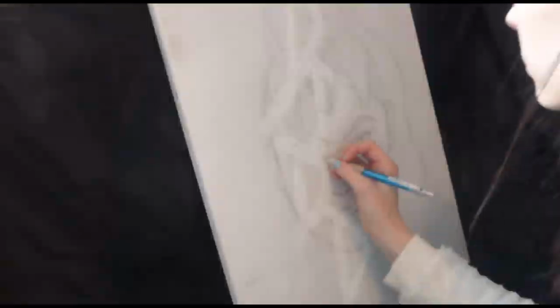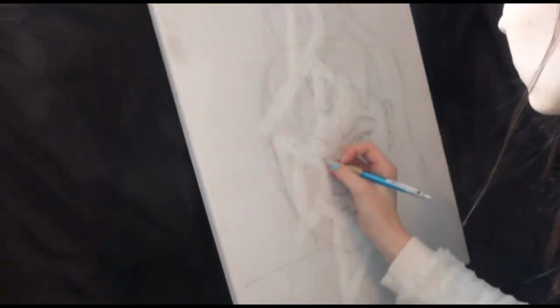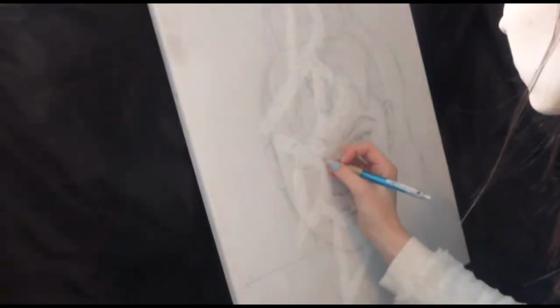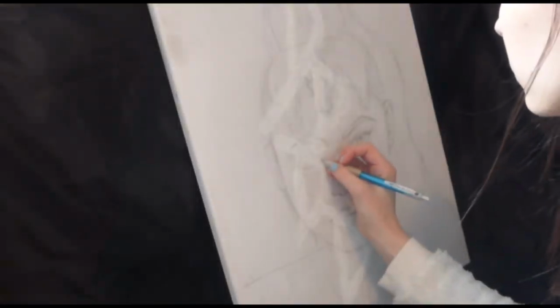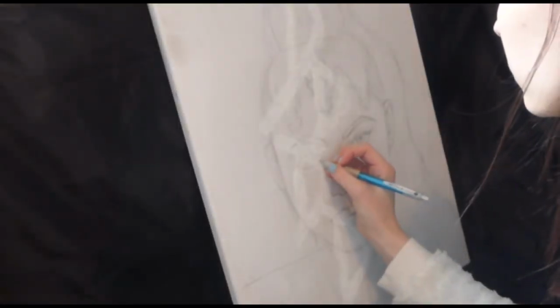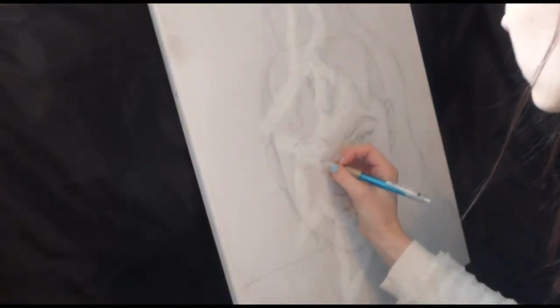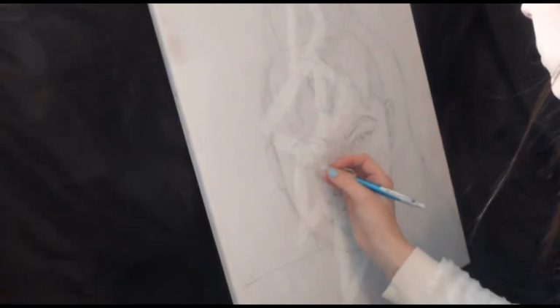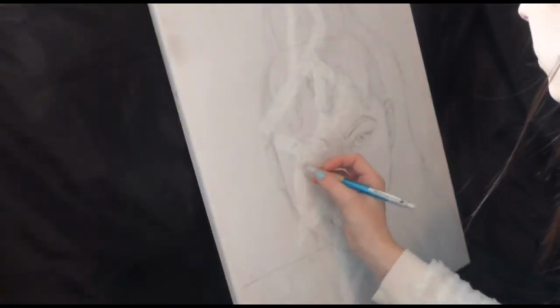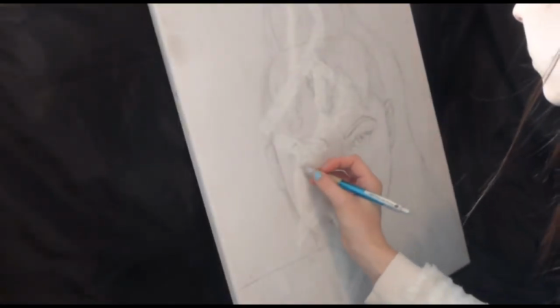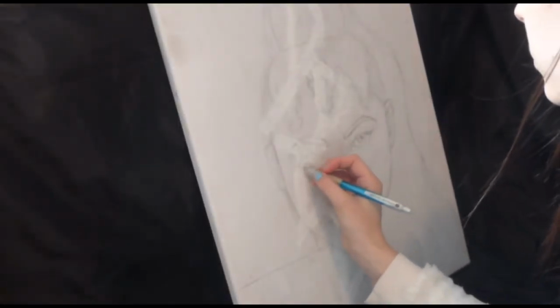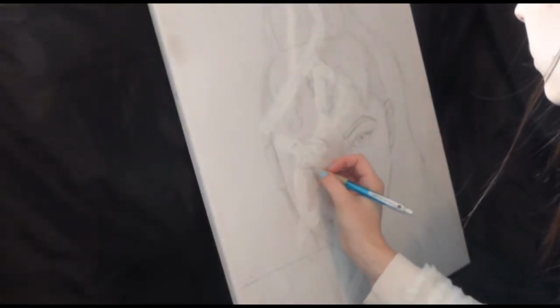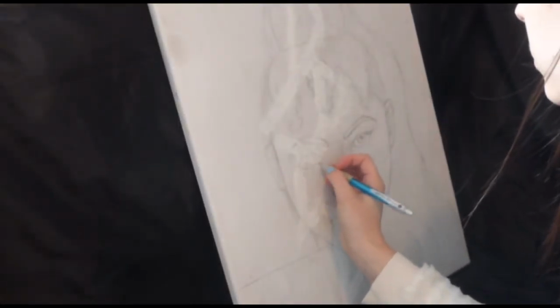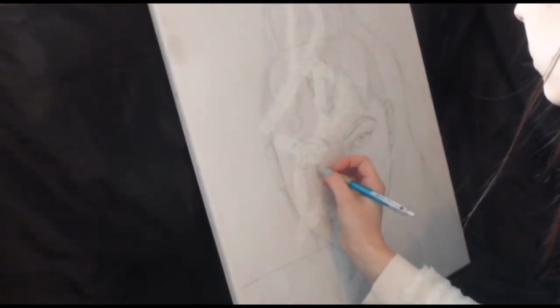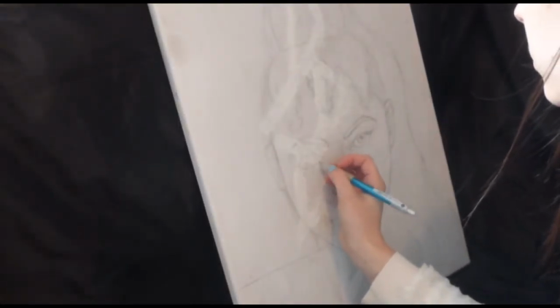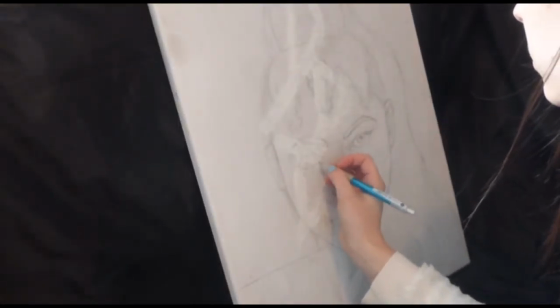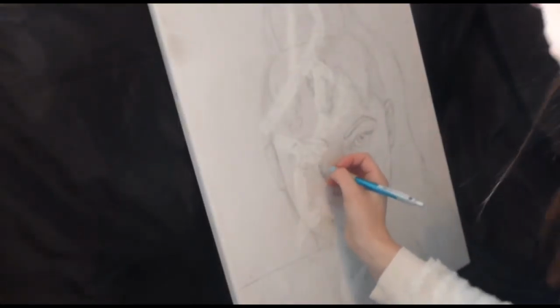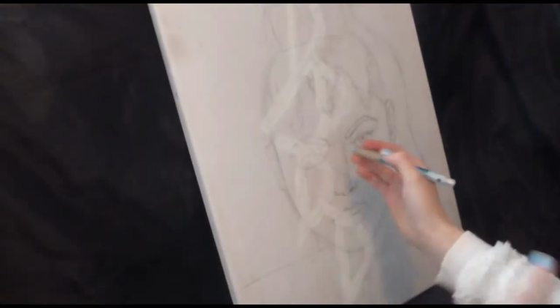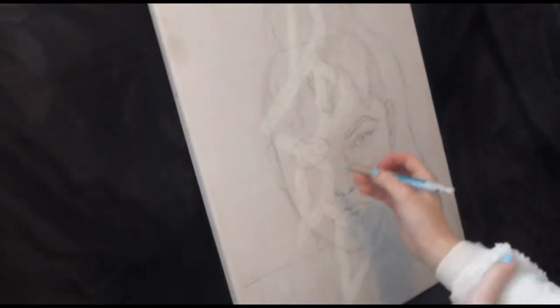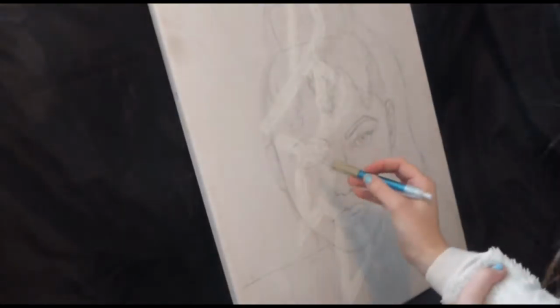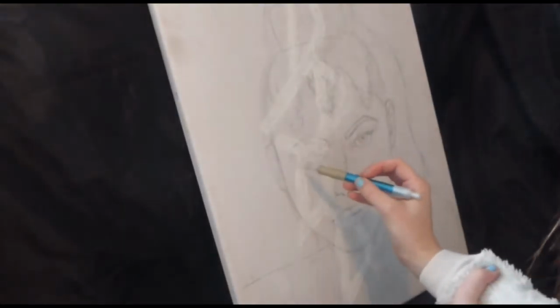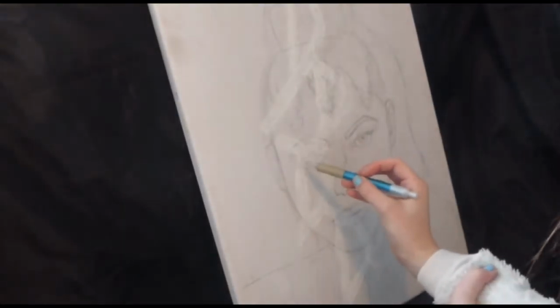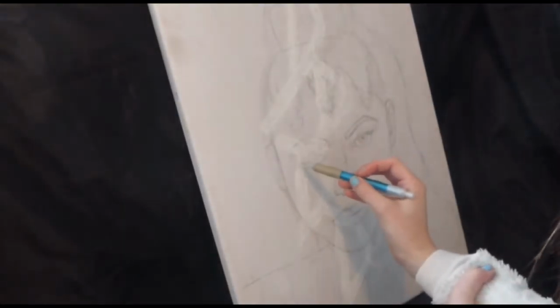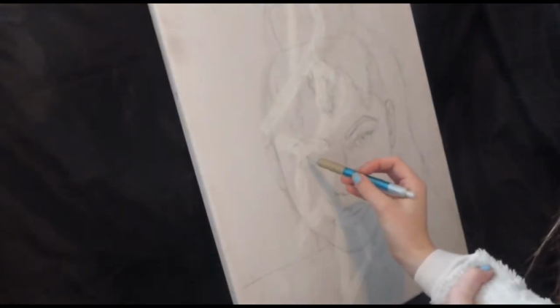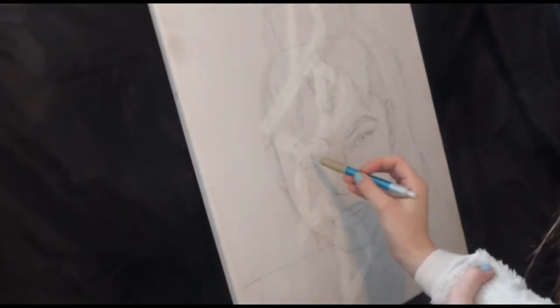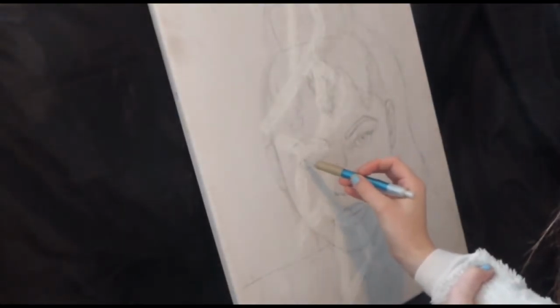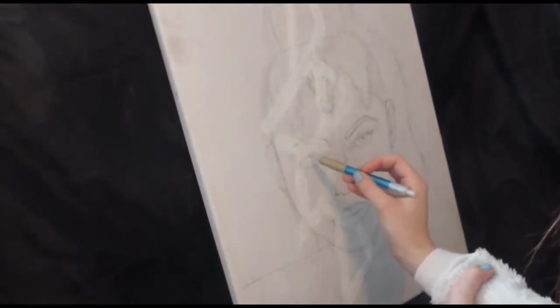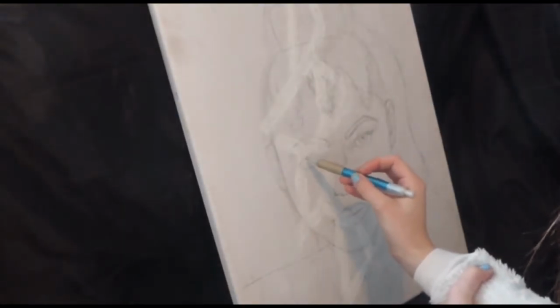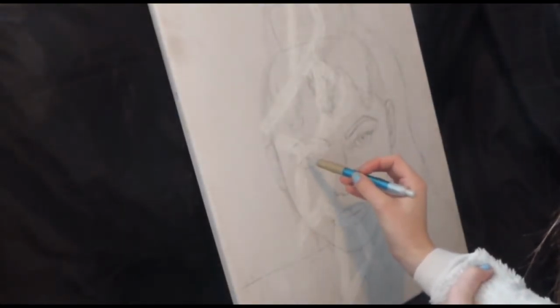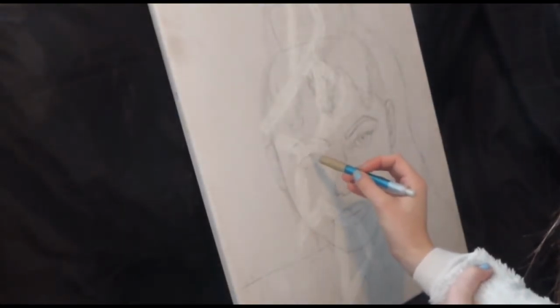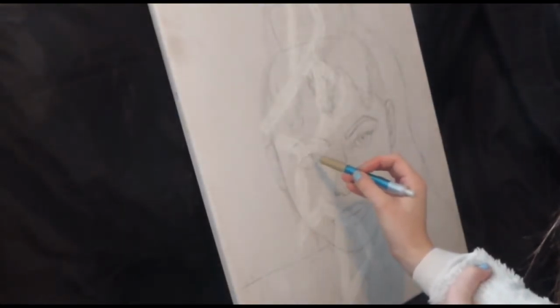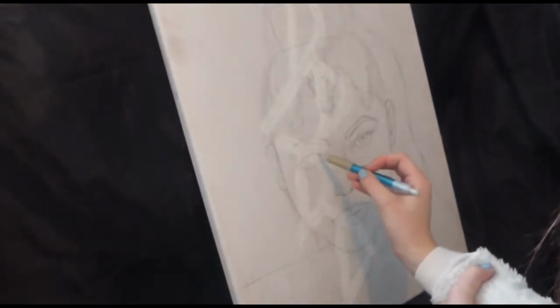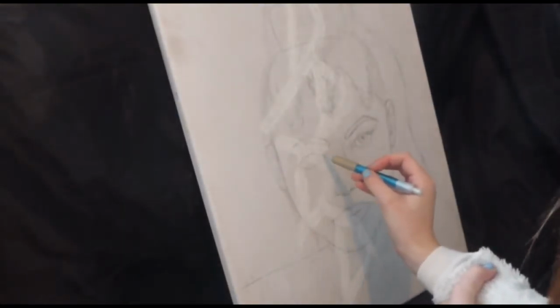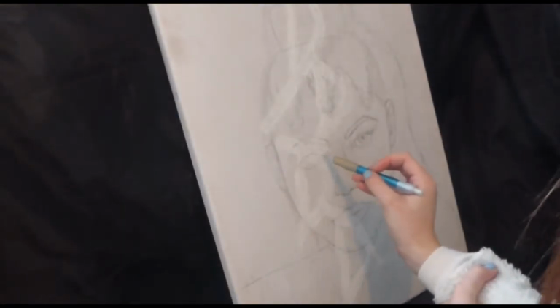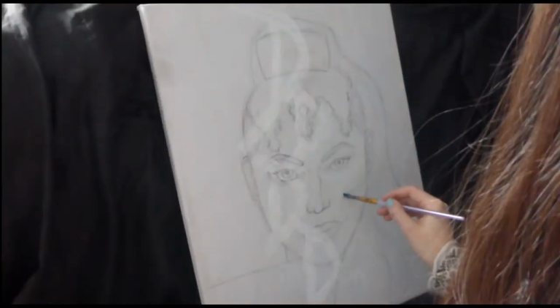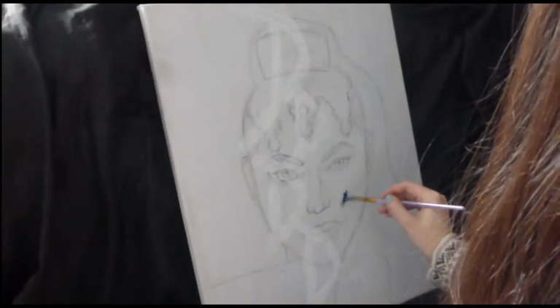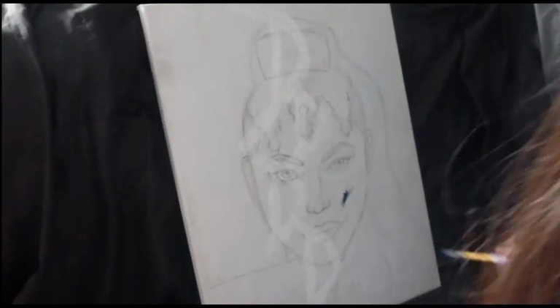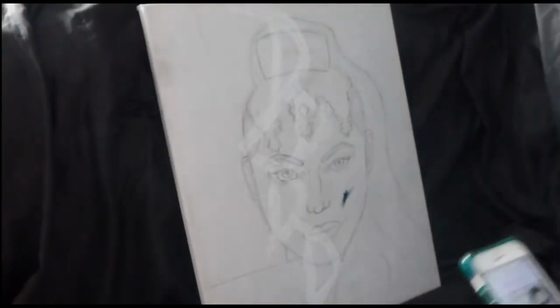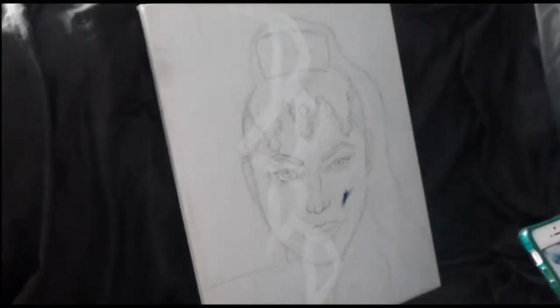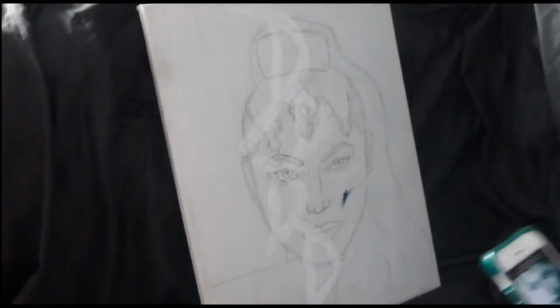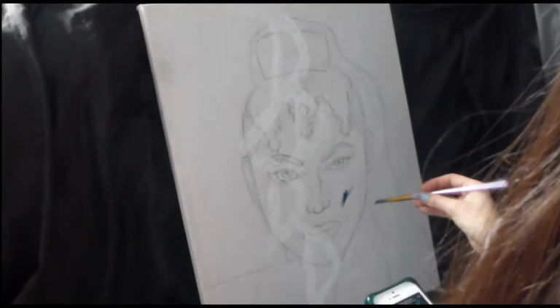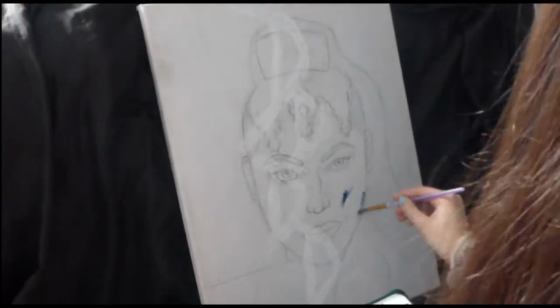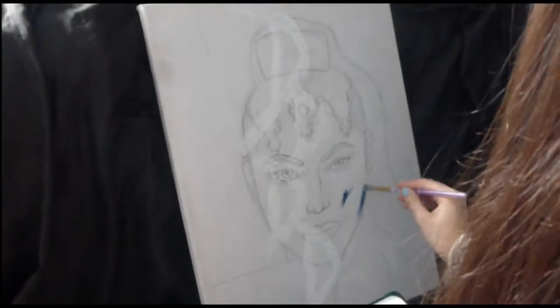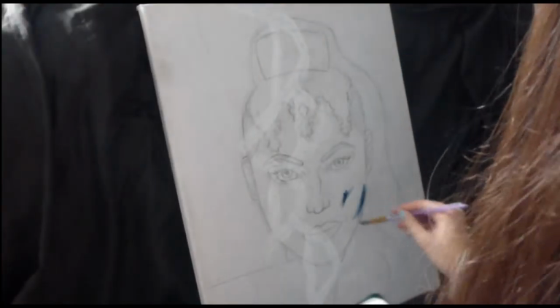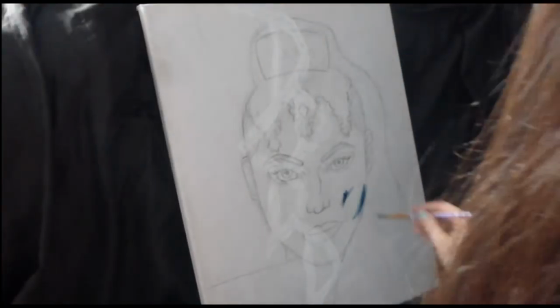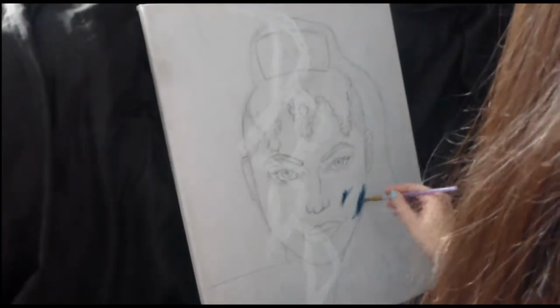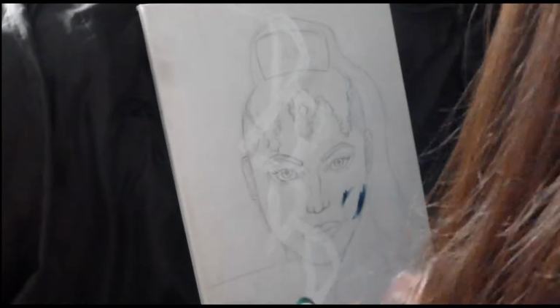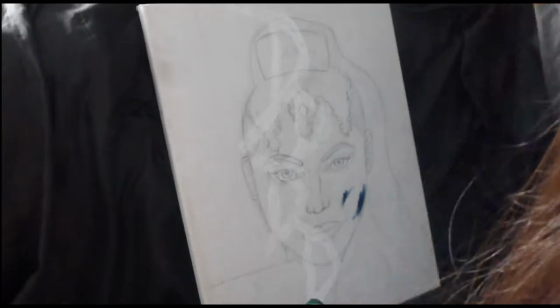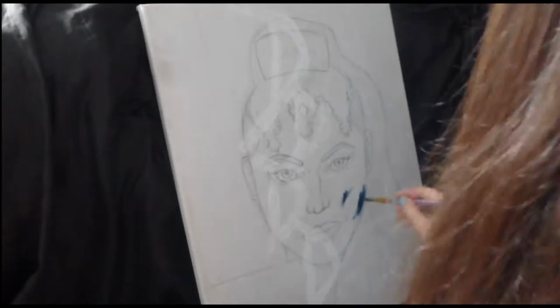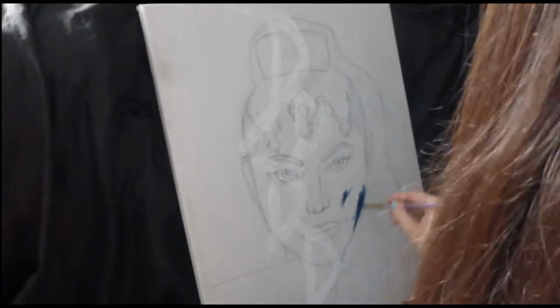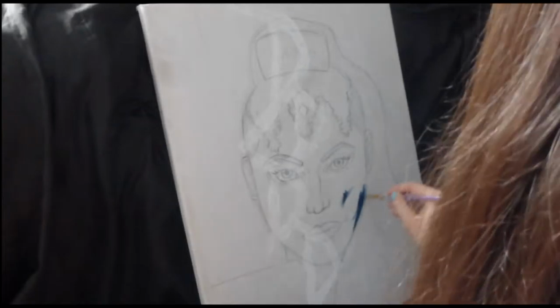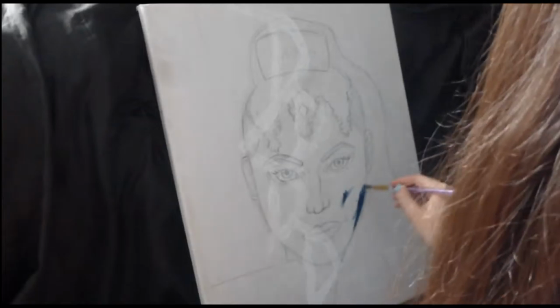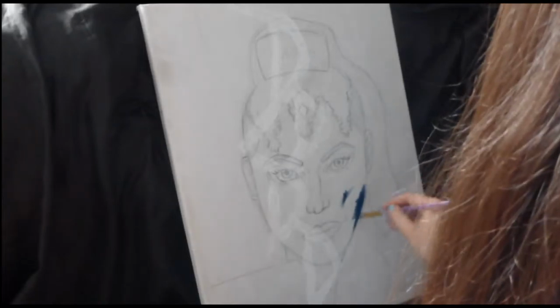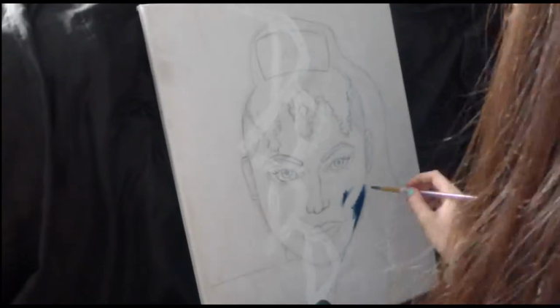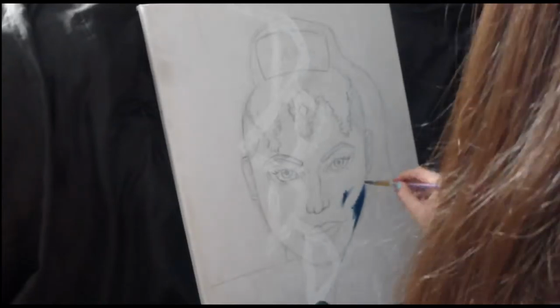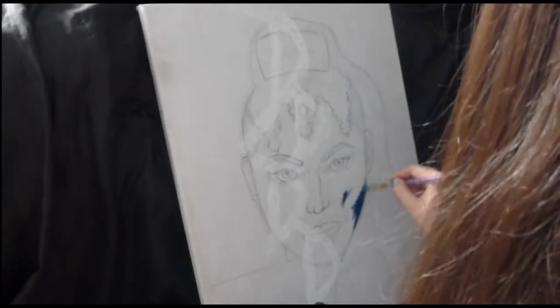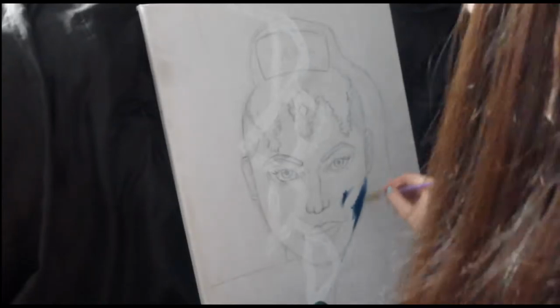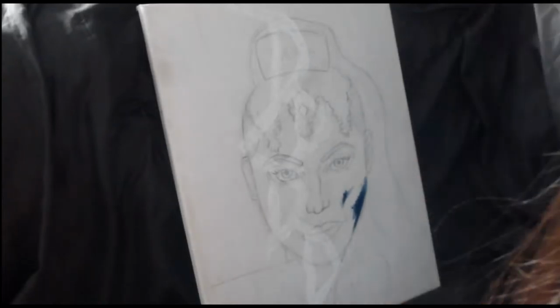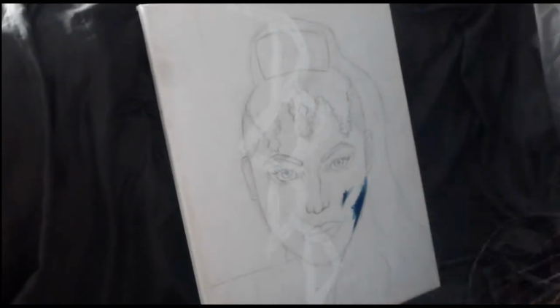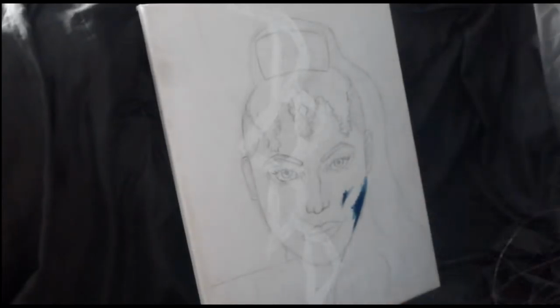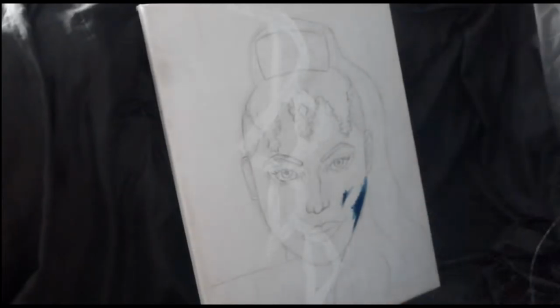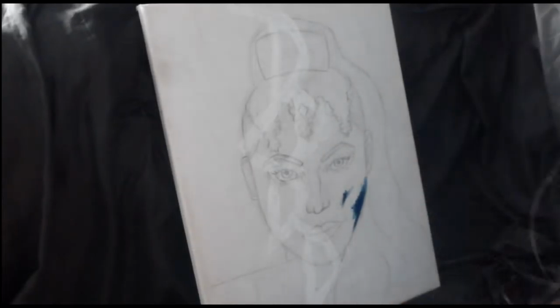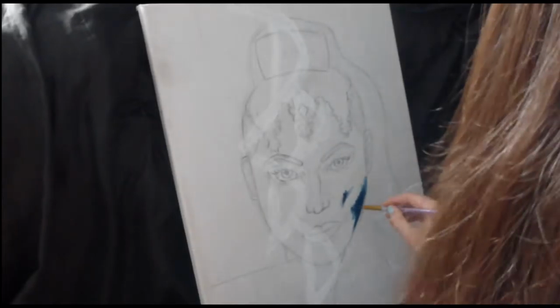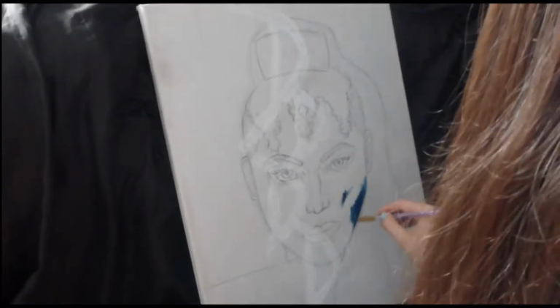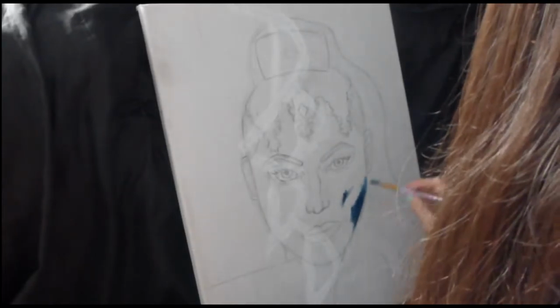I'd already sketched out the Evil Queen before I started recording because I didn't think I was actually going to make a video out of this. So that's why I didn't record all the drawing.